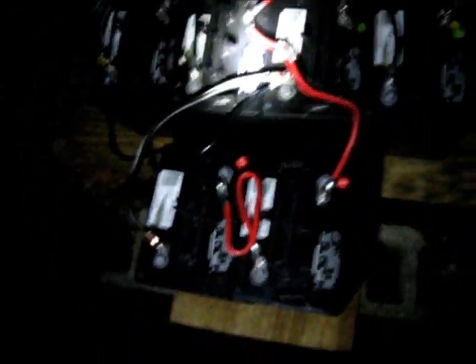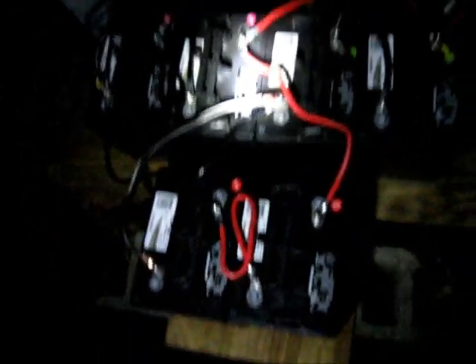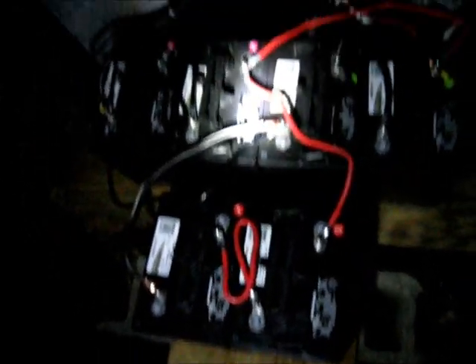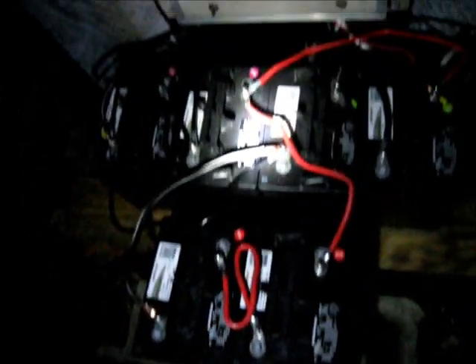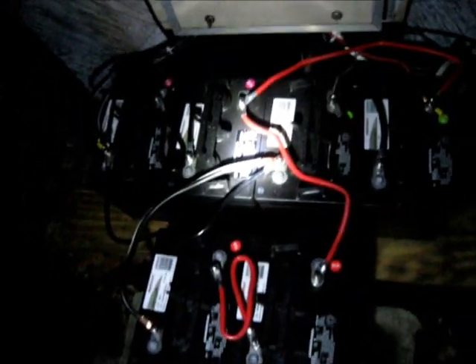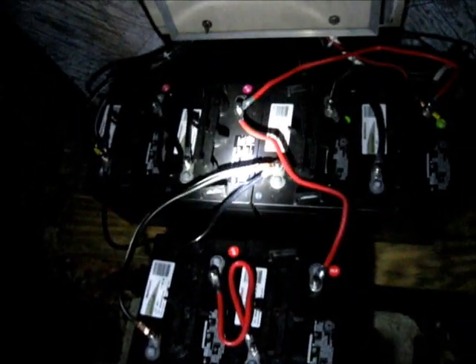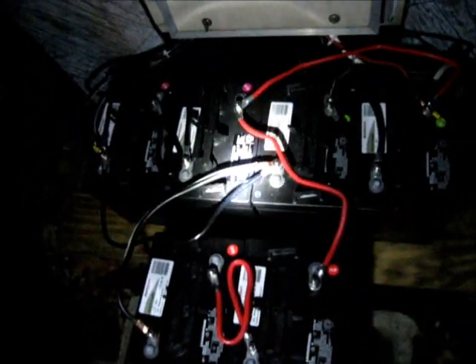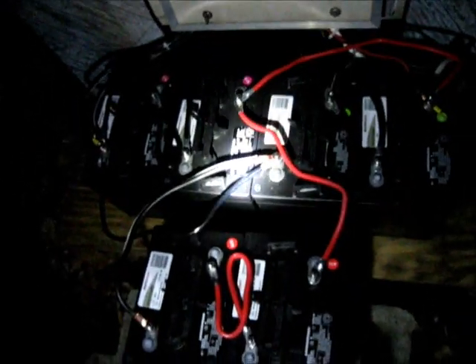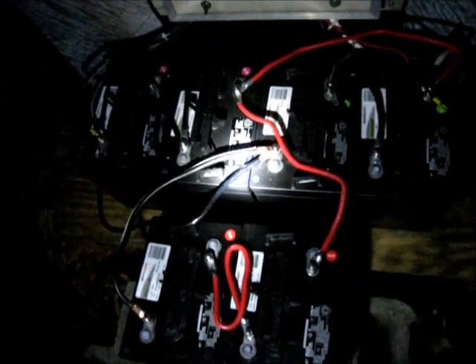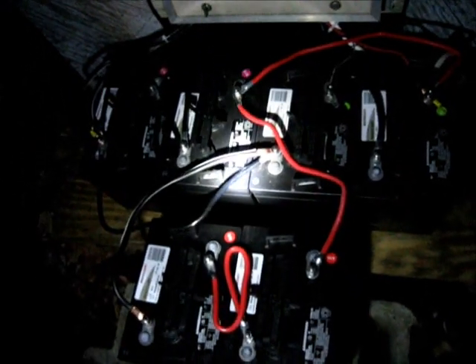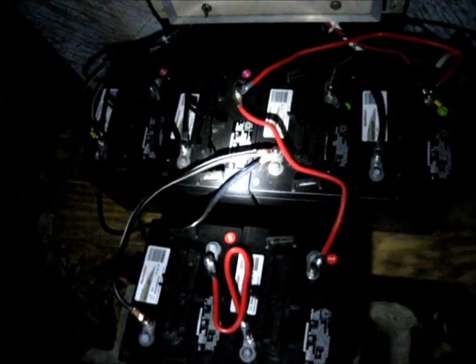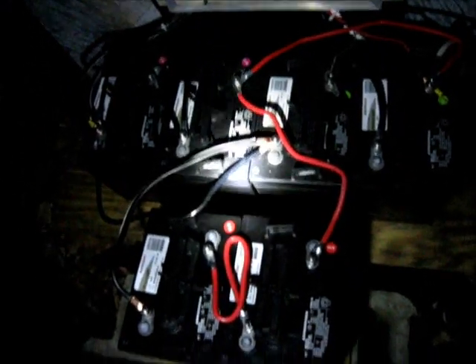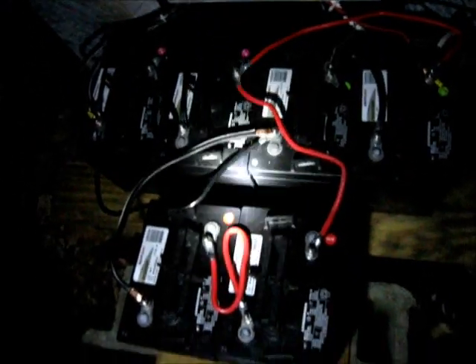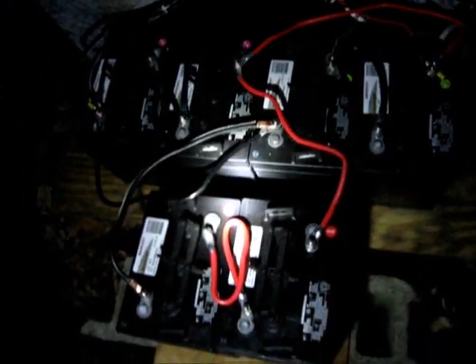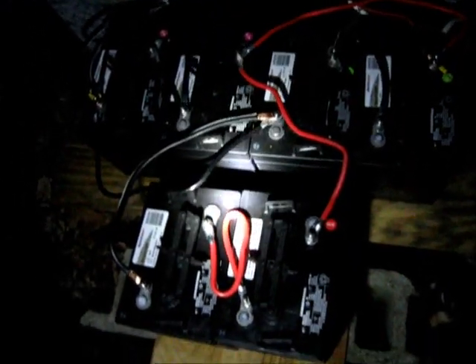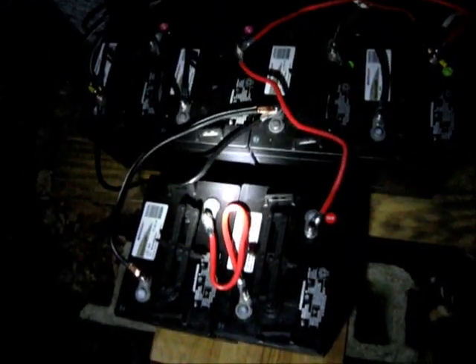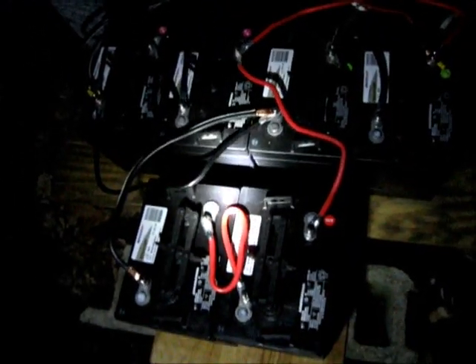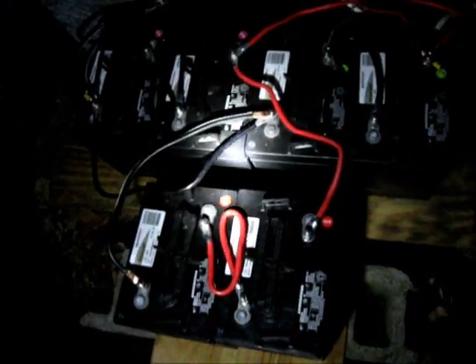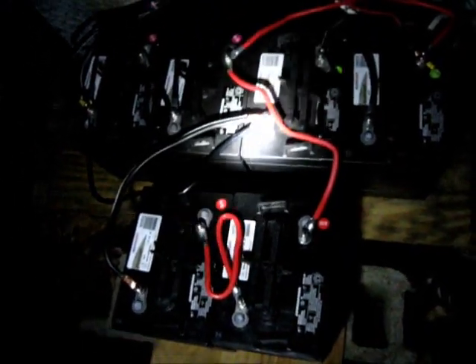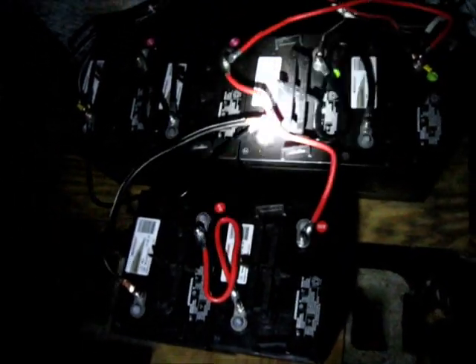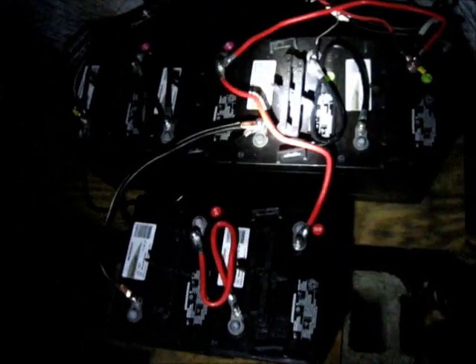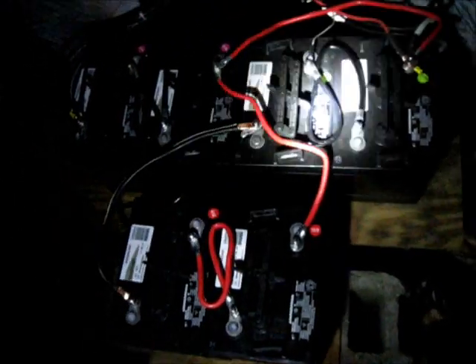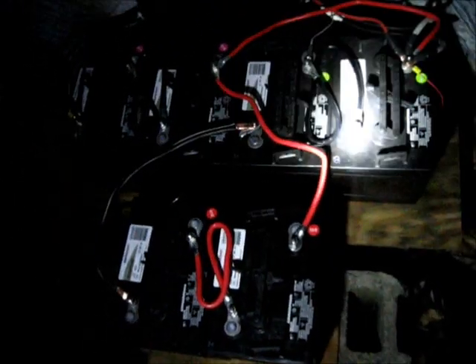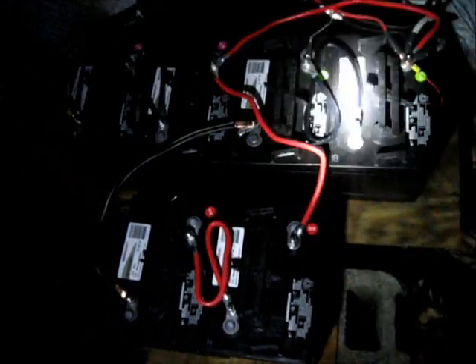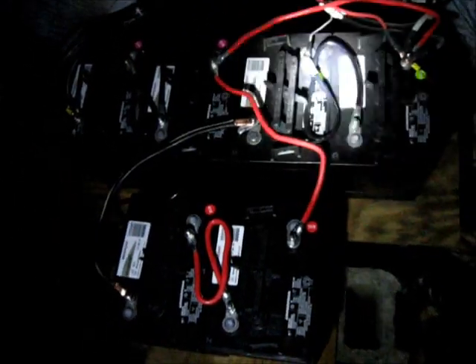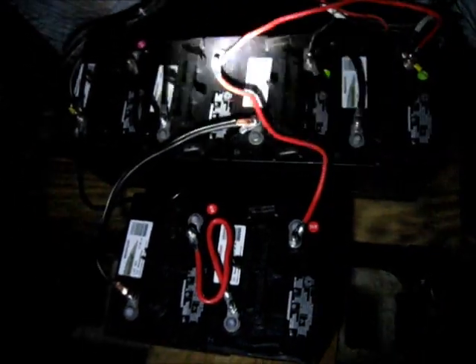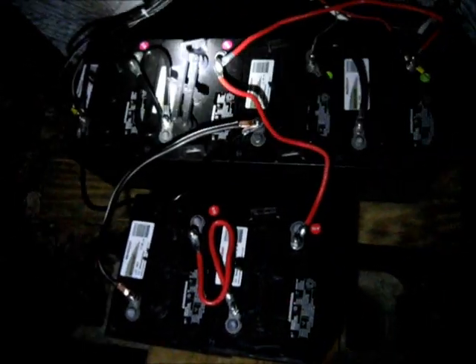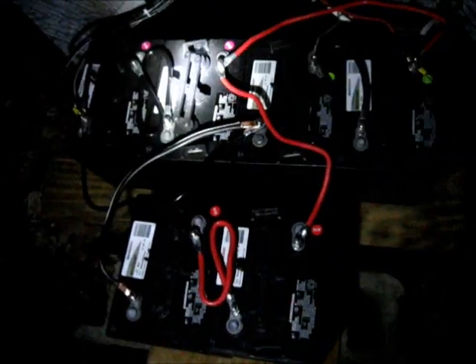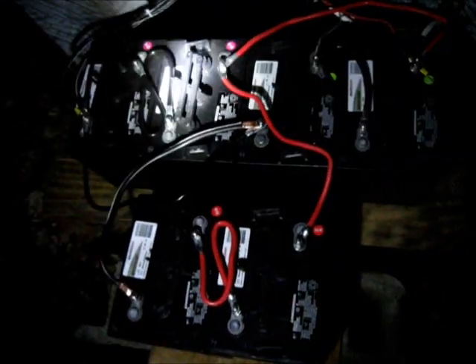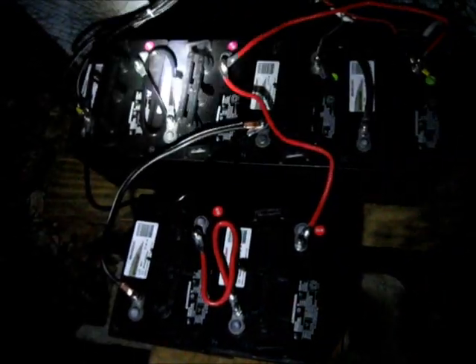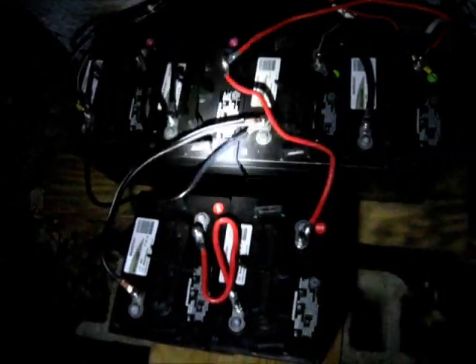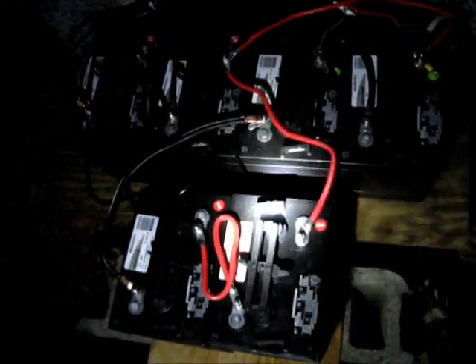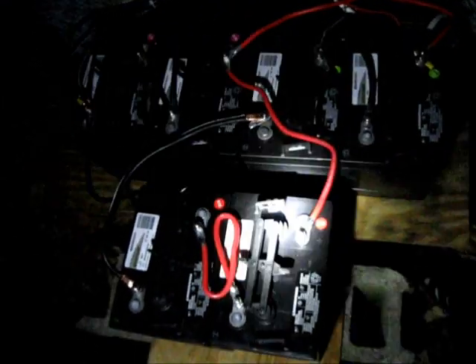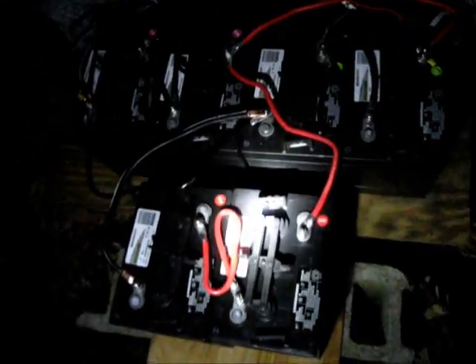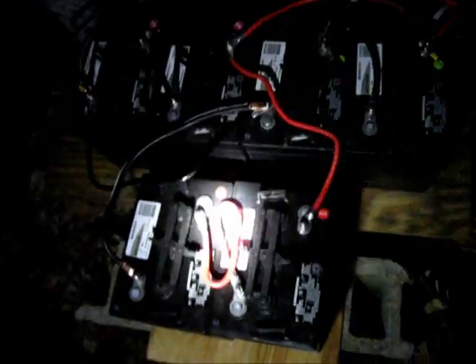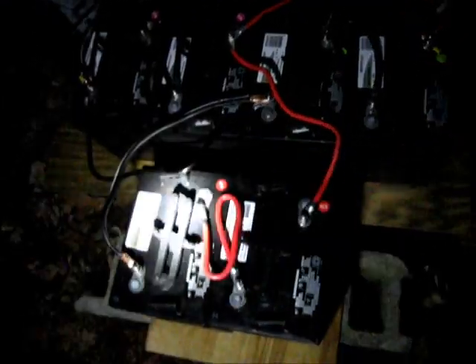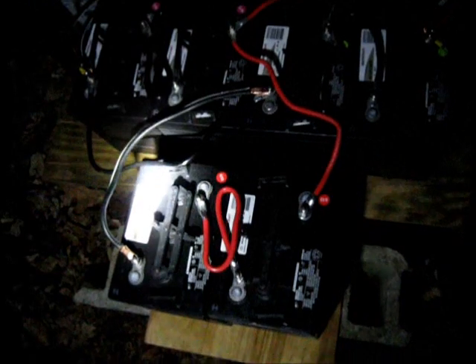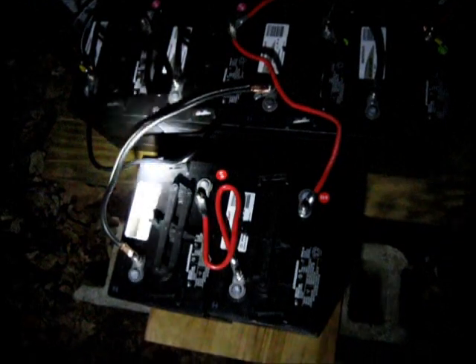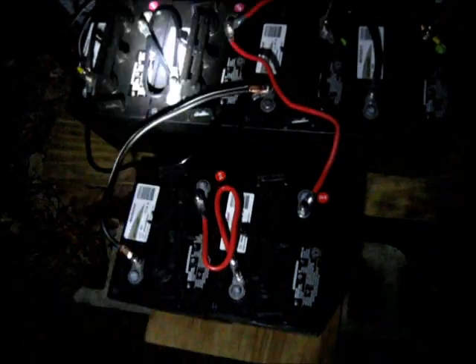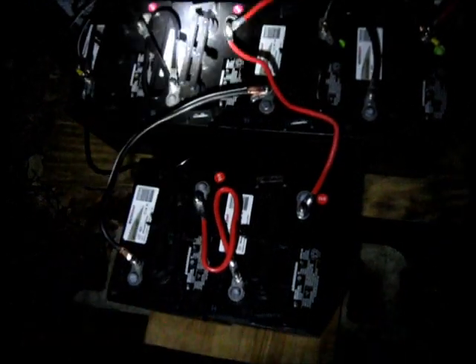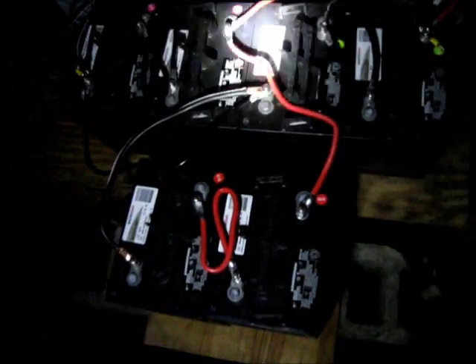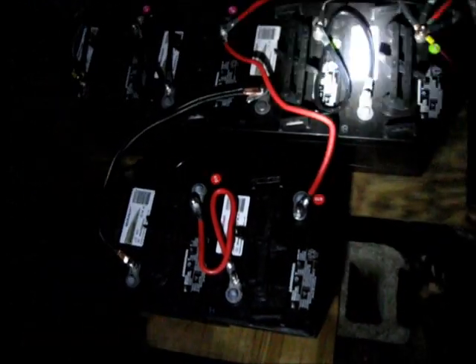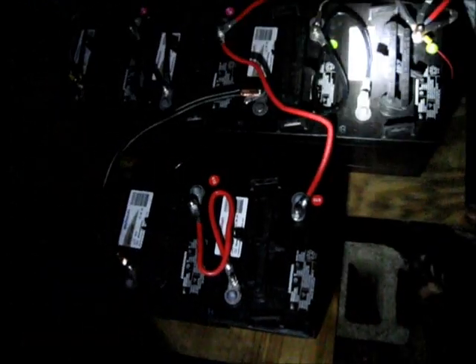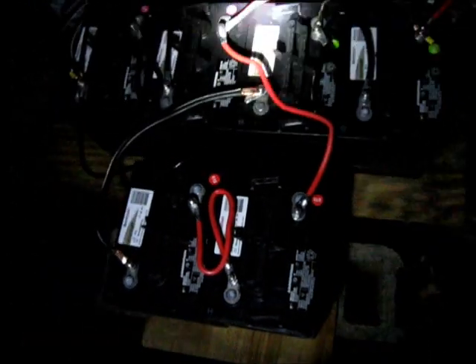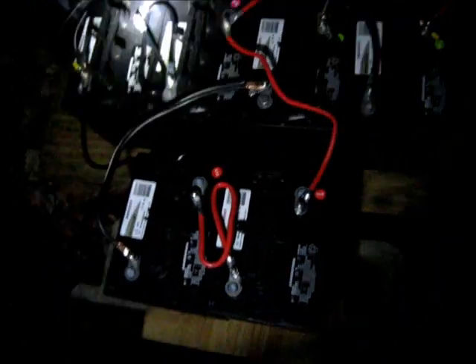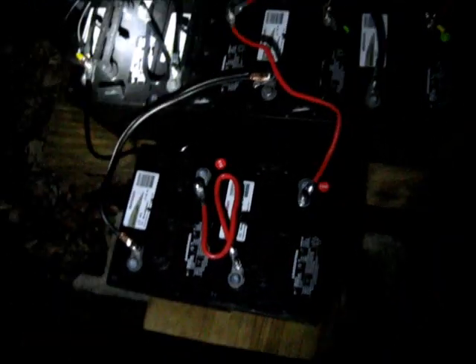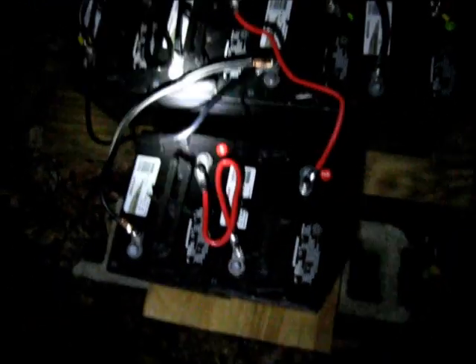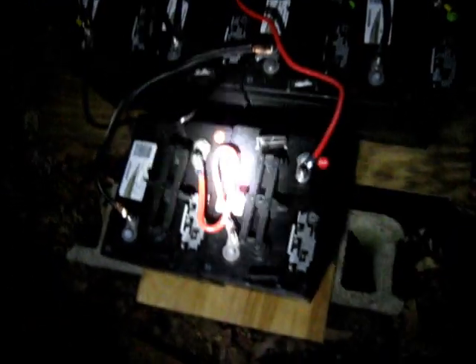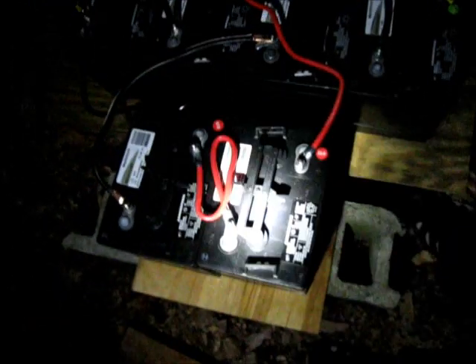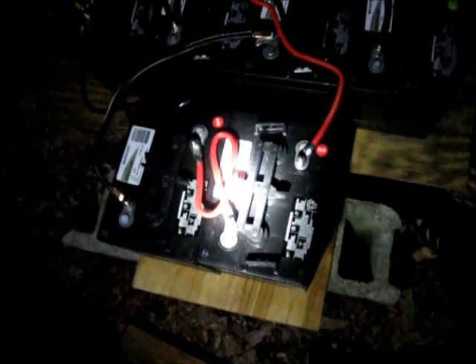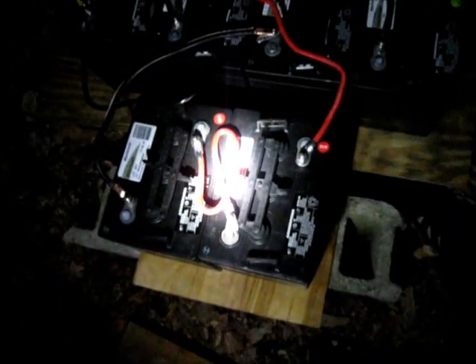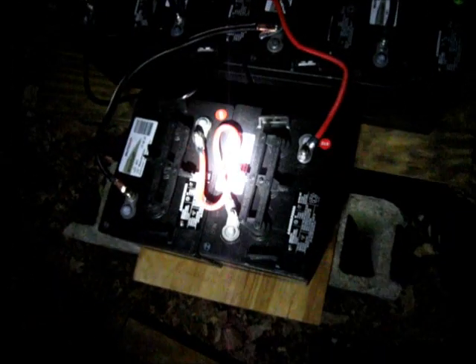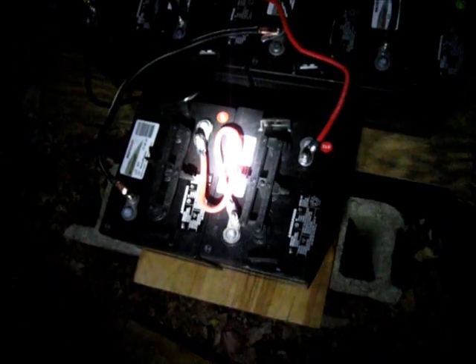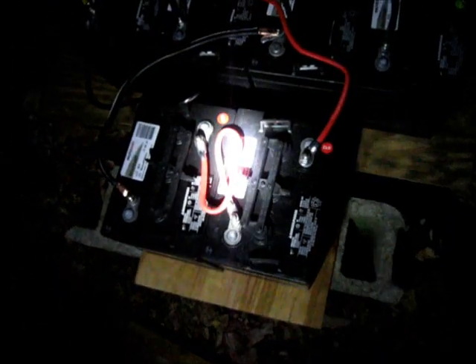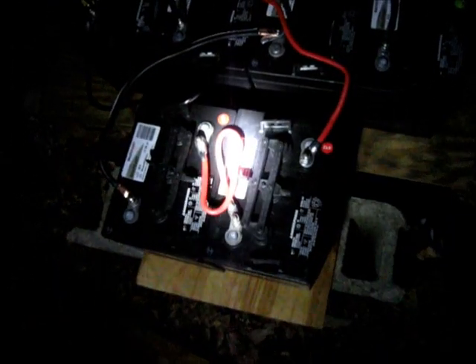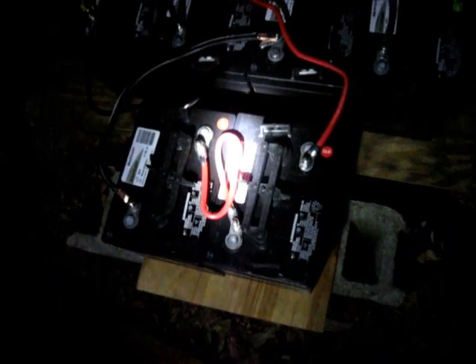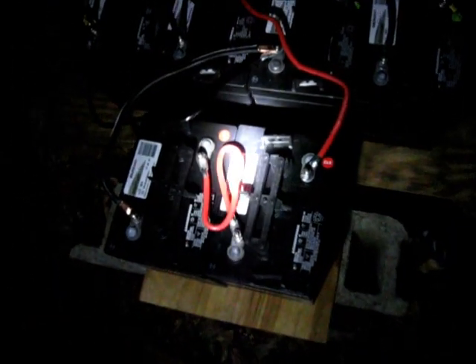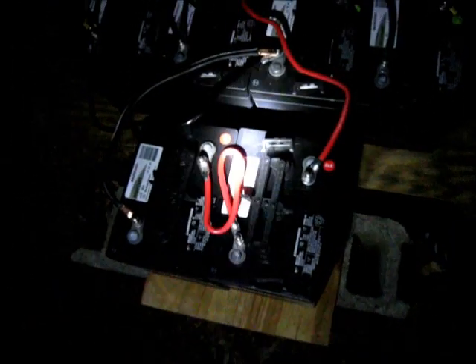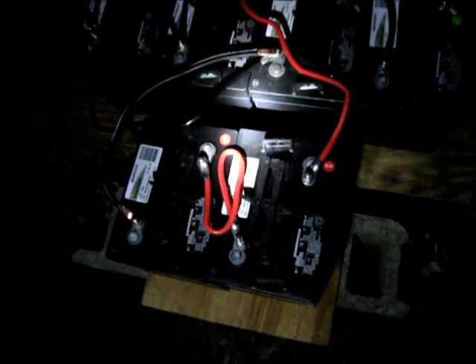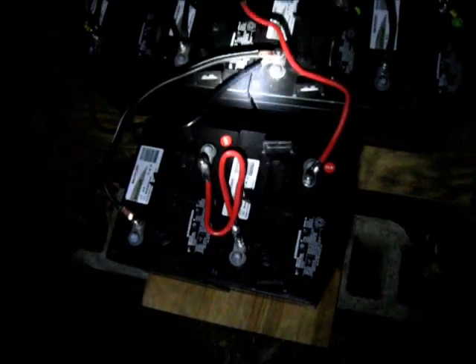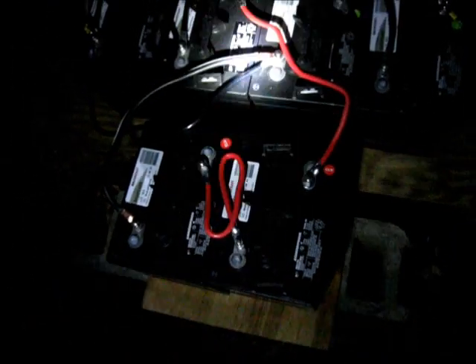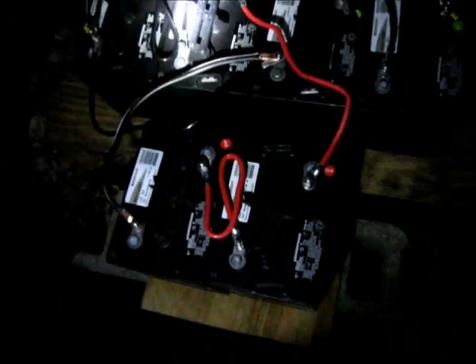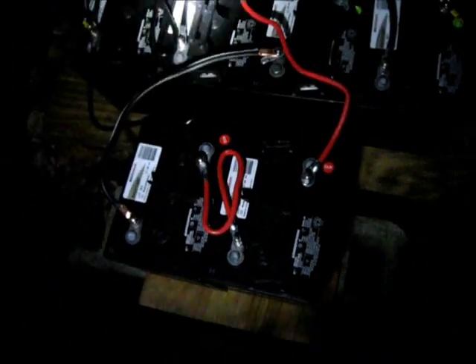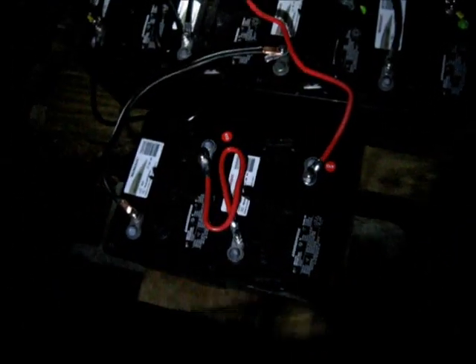I'll probably come back to this in the daylight tomorrow and show you all this in better light. There are the new batteries, so hopefully tomorrow morning they'll be charging up.